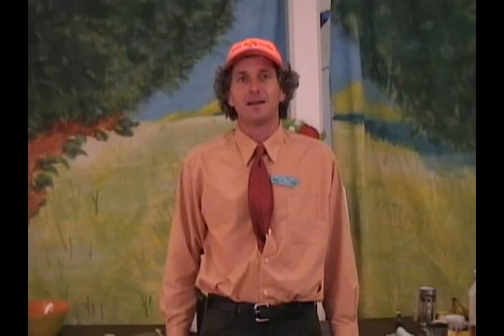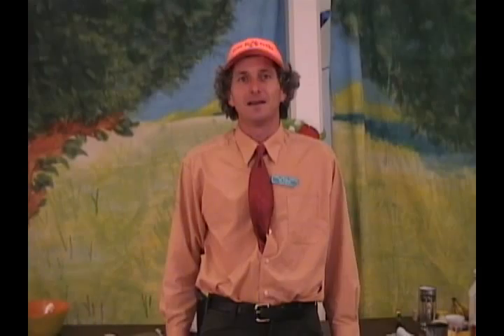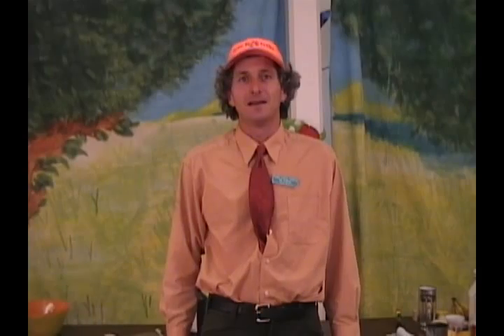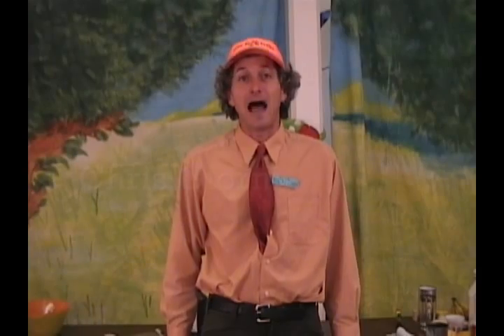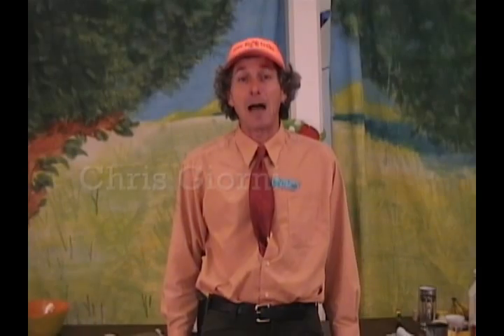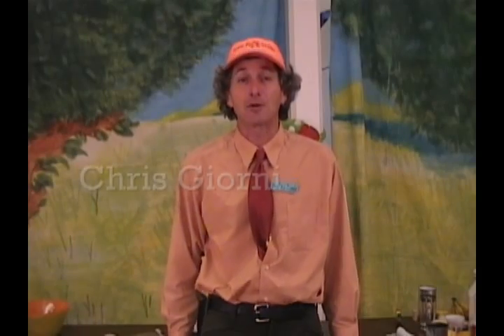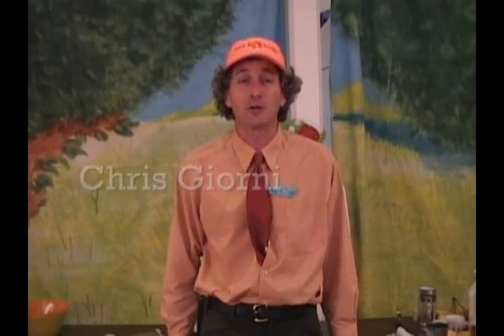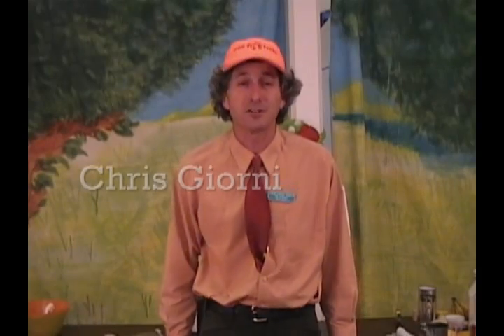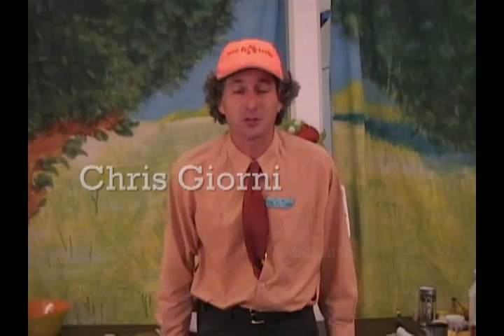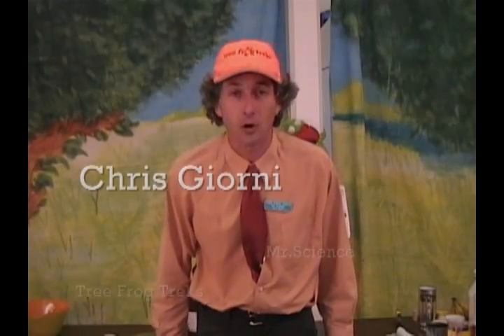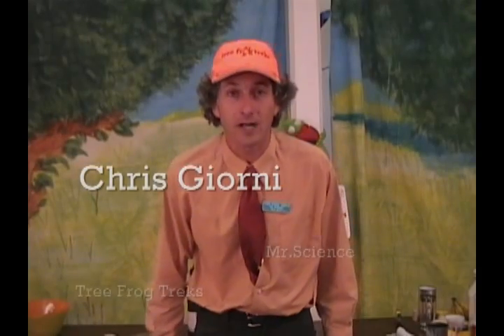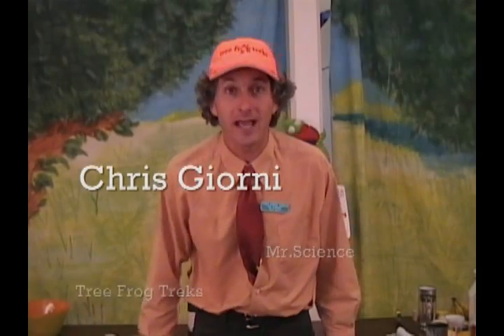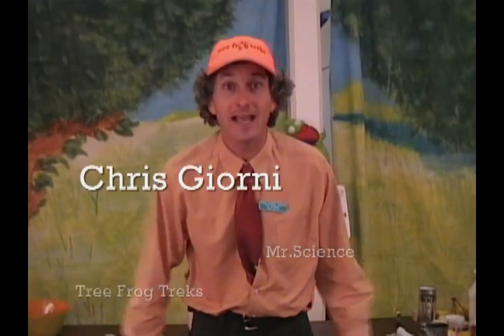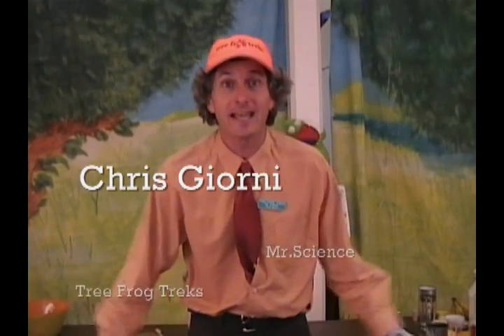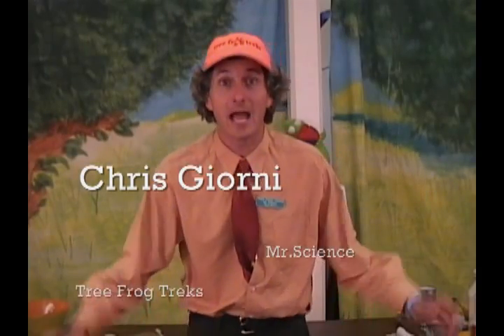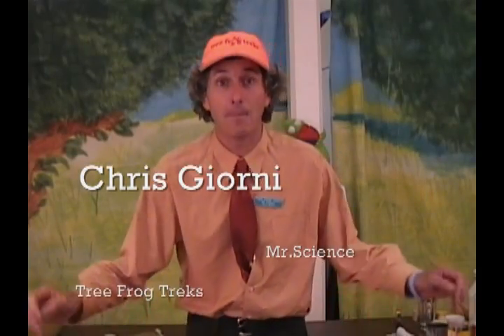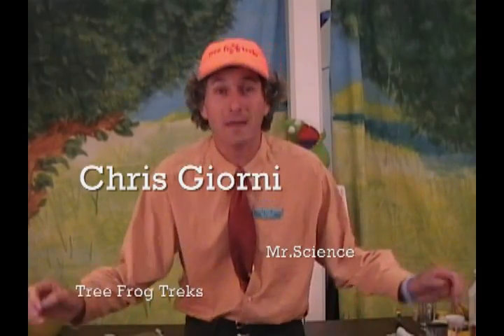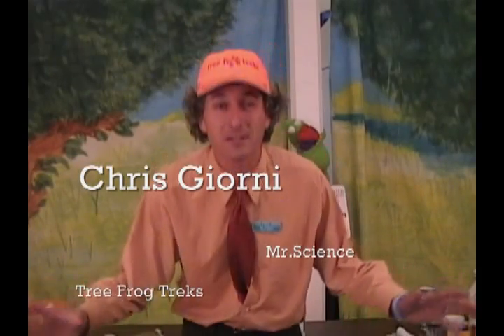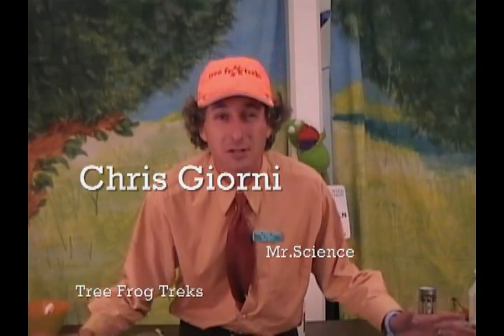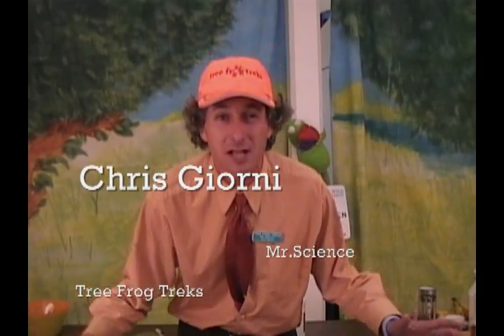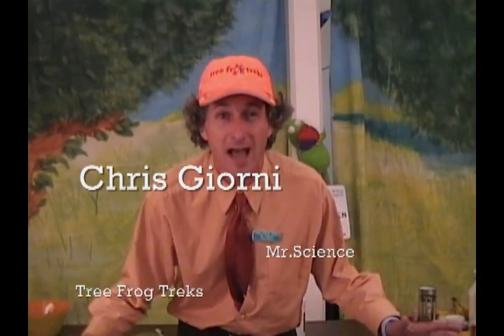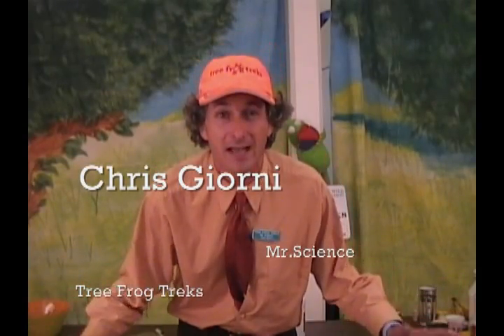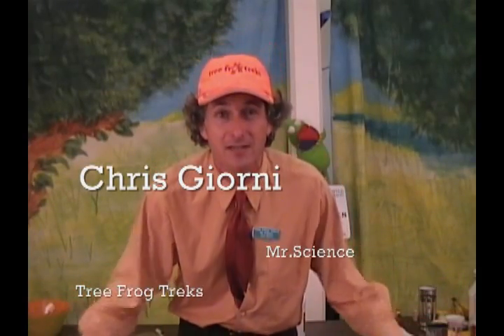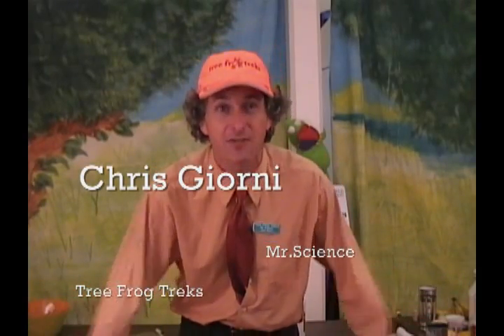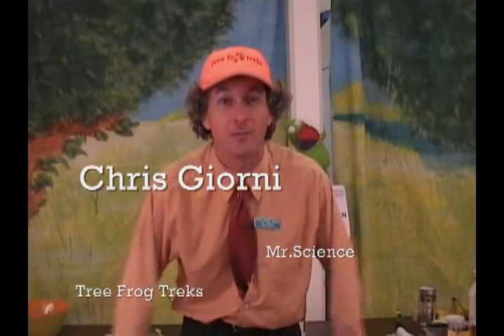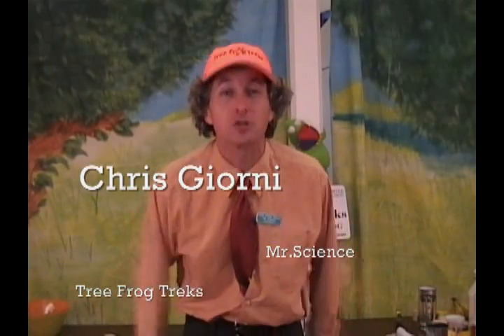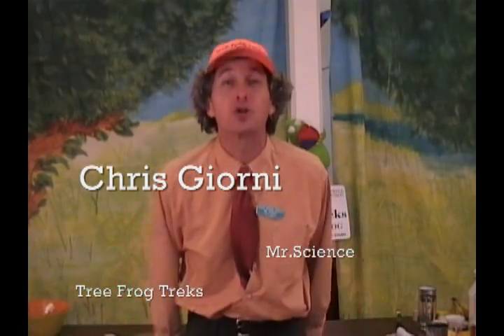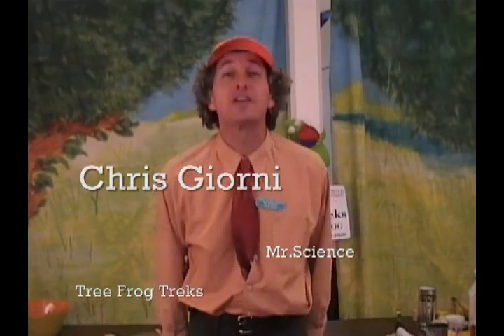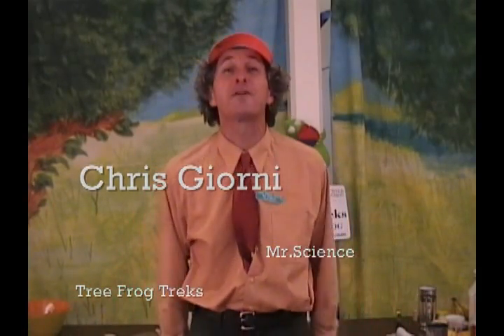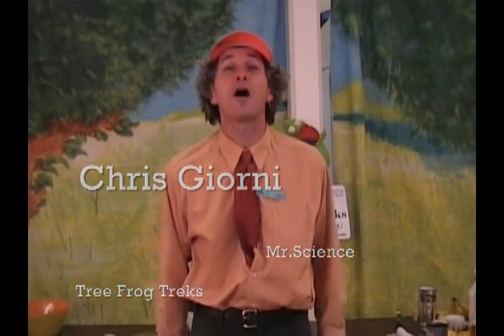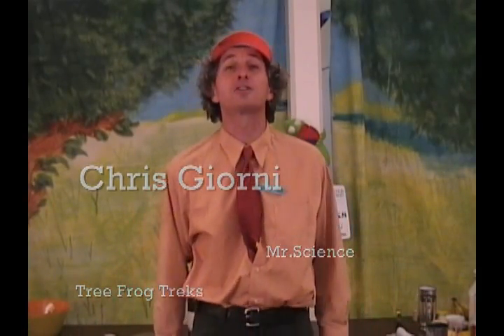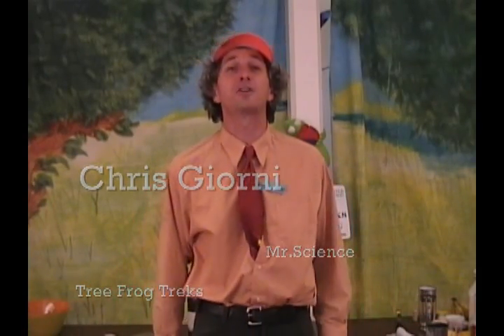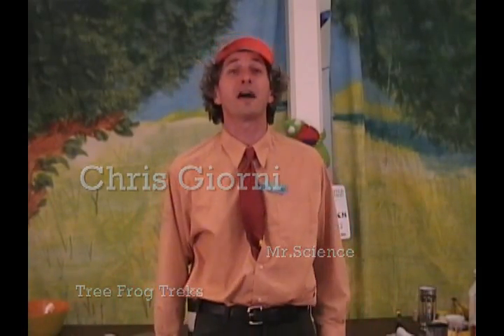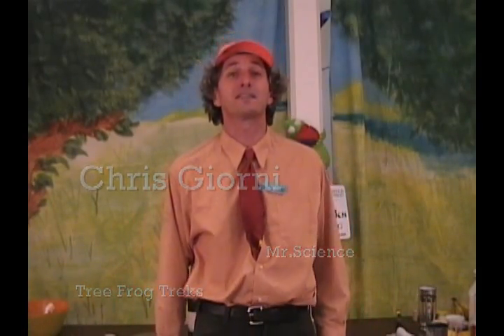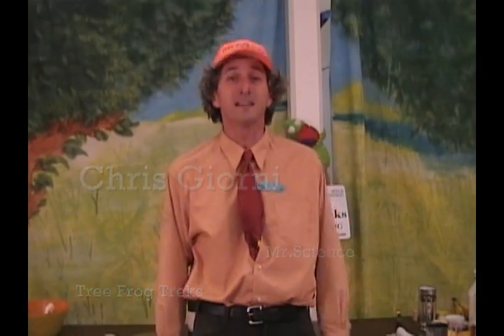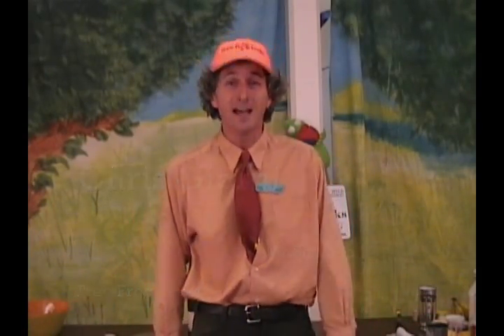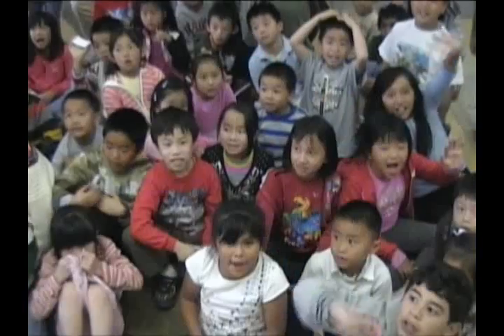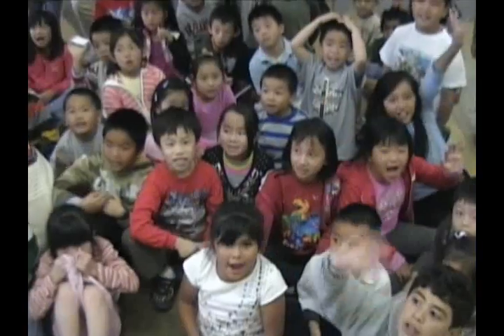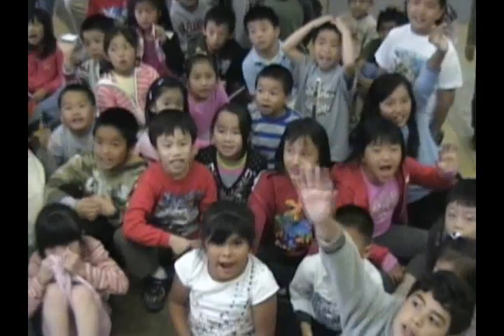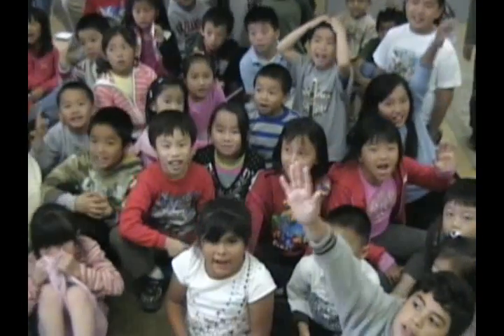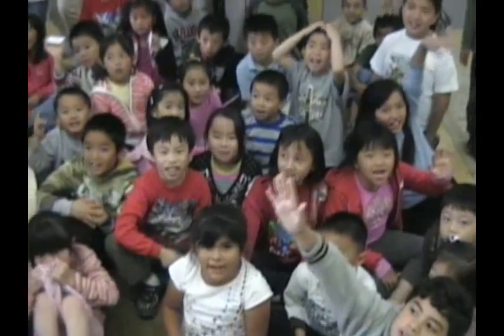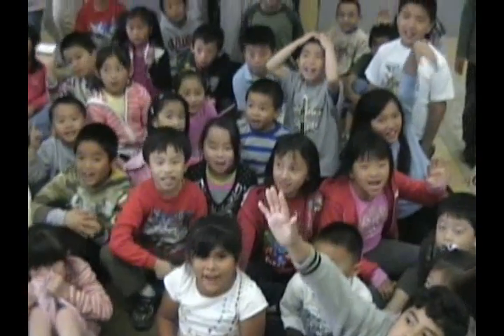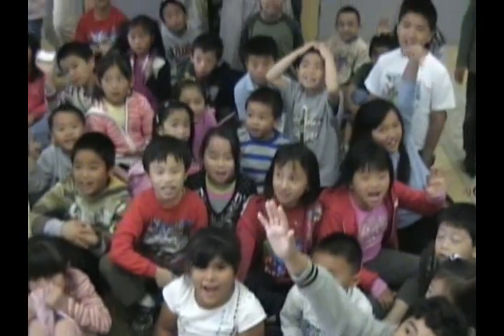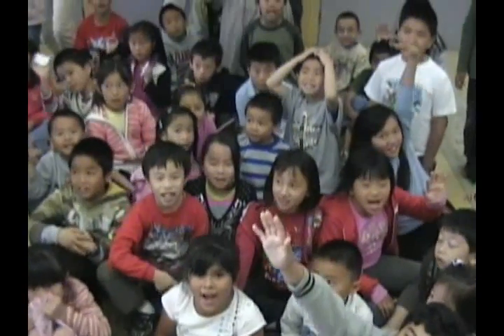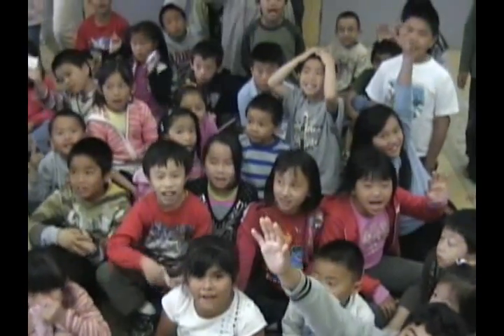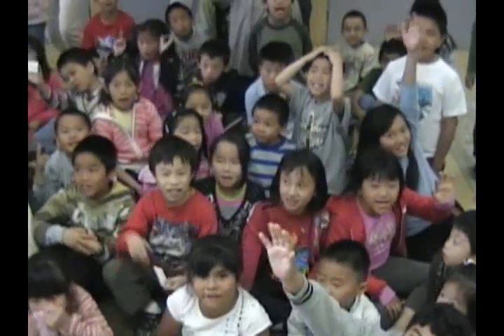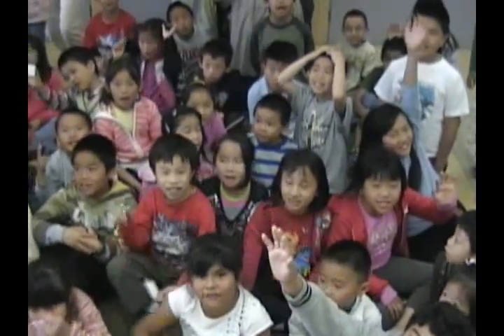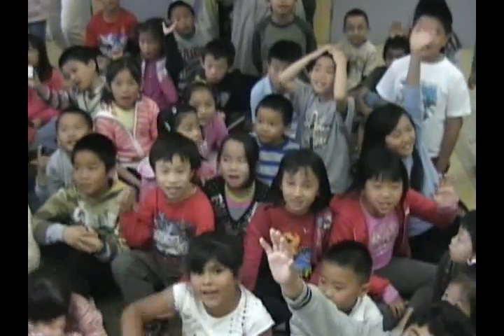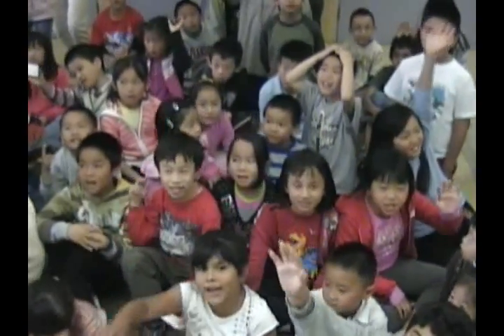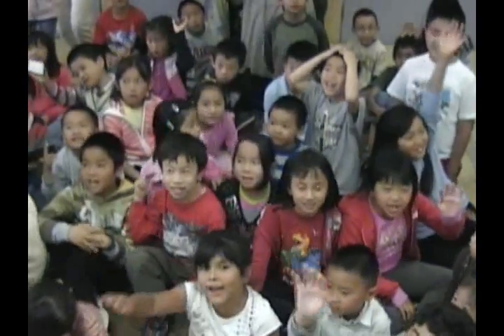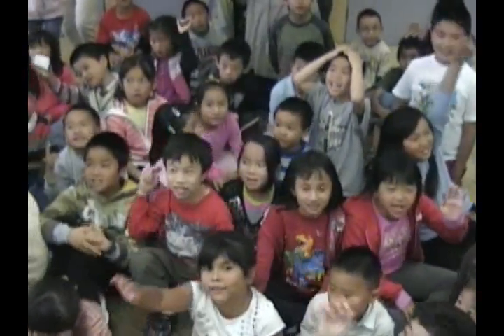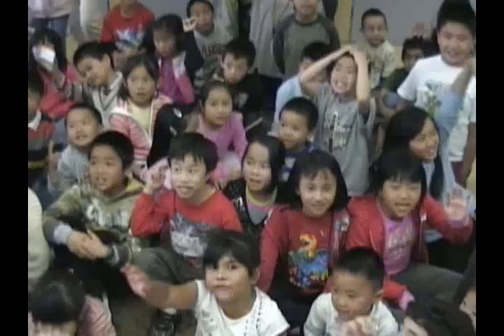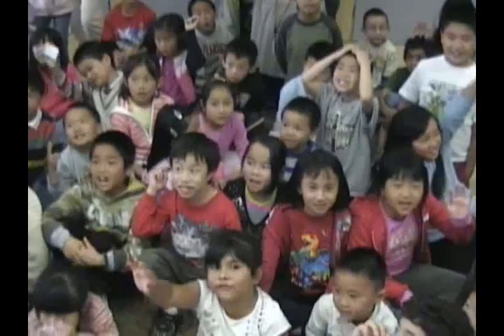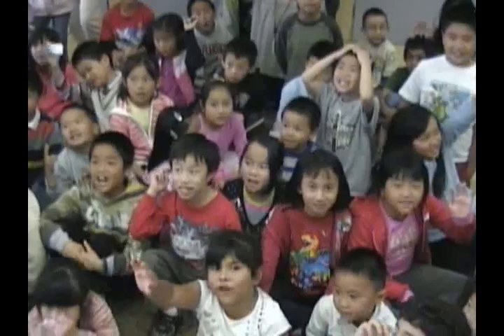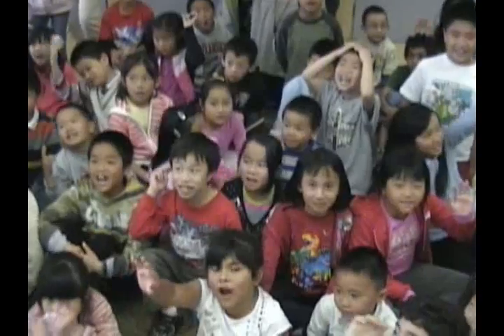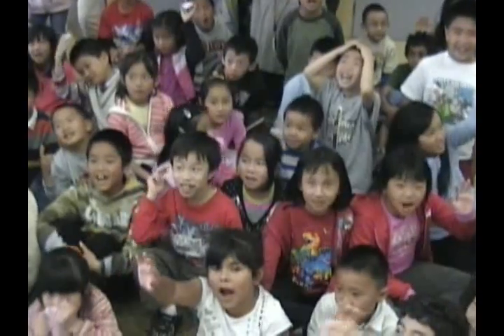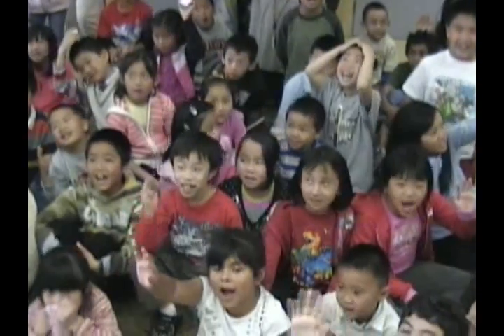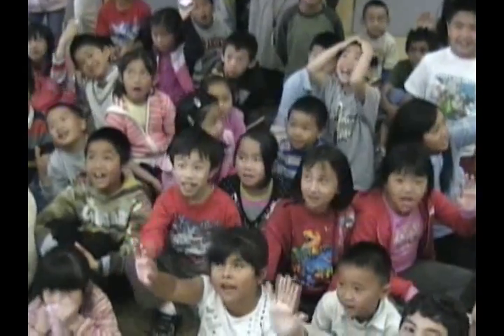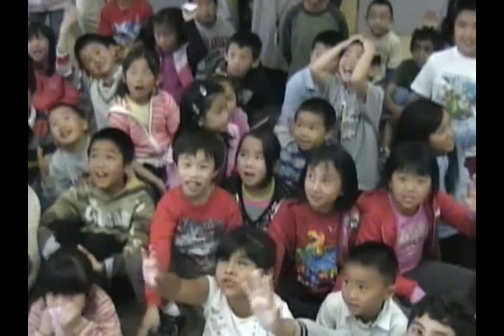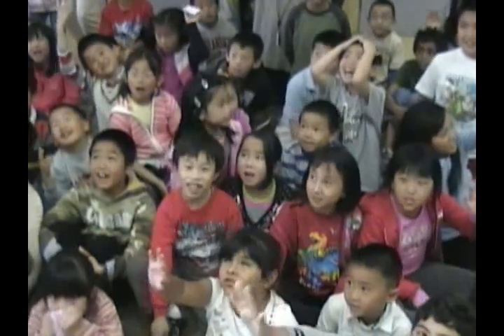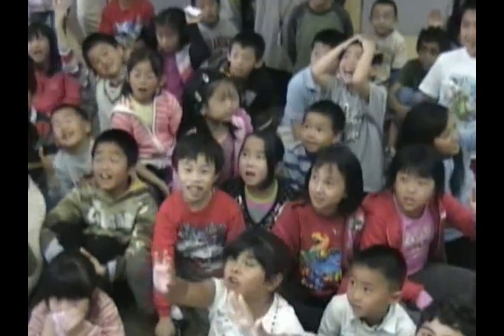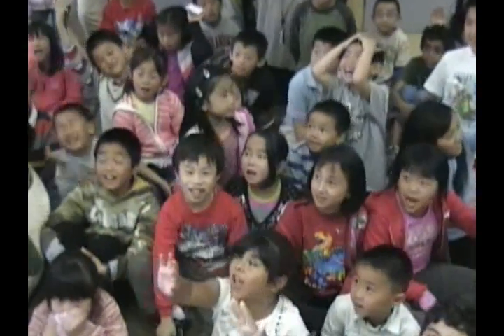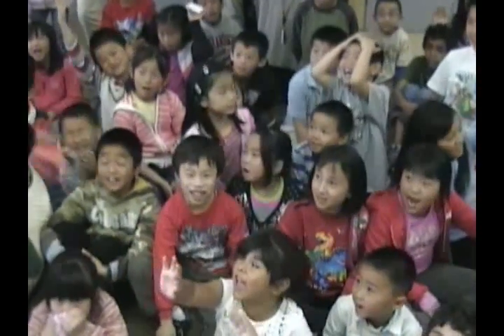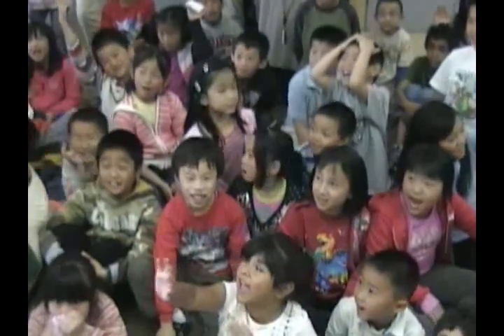I'm Chris Jorney, a.k.a. Mr. Science, from Tree Frog Treks. Welcome to Tree Frog Treks!